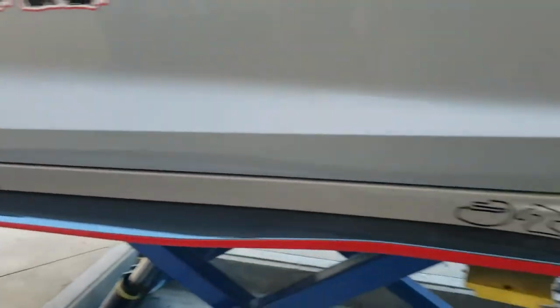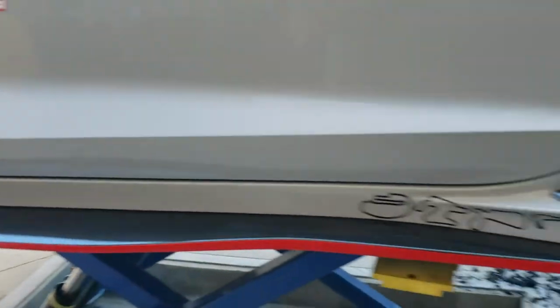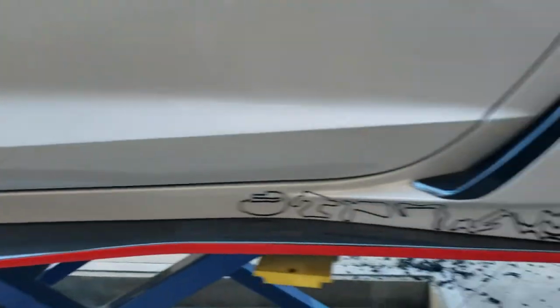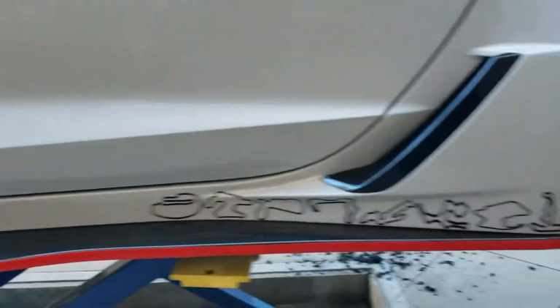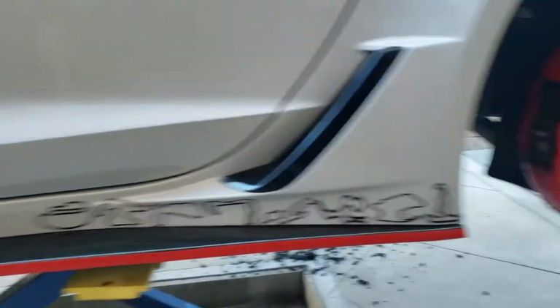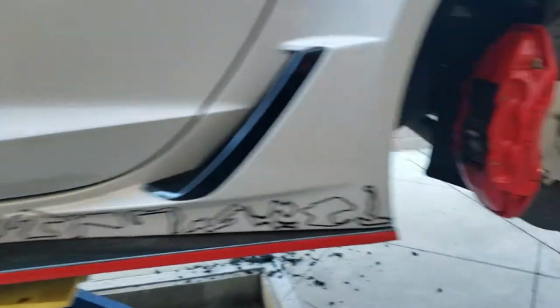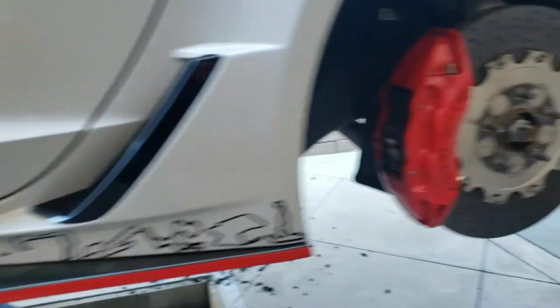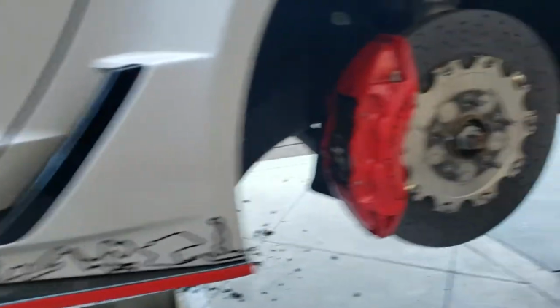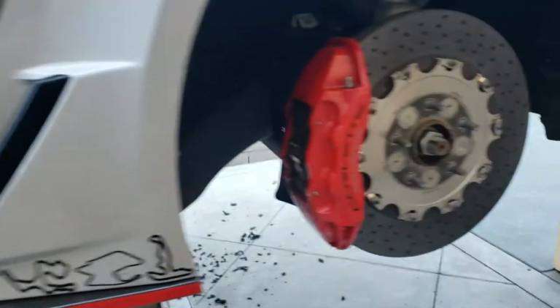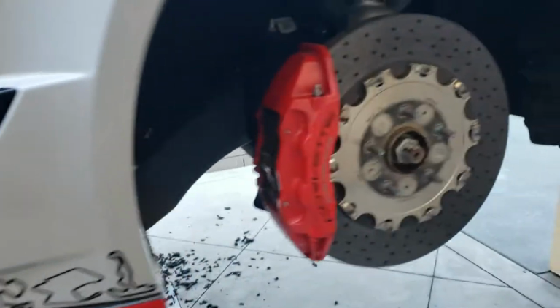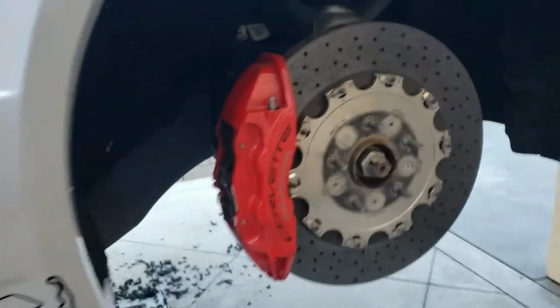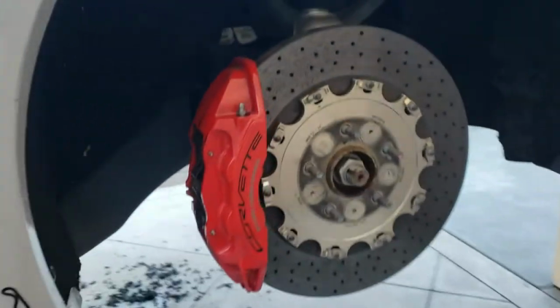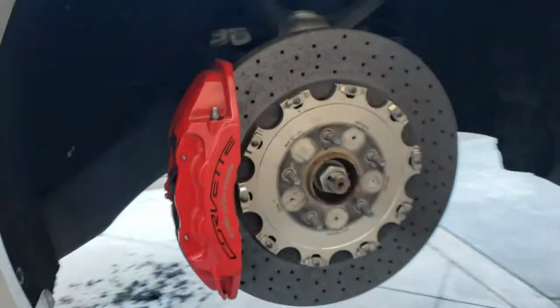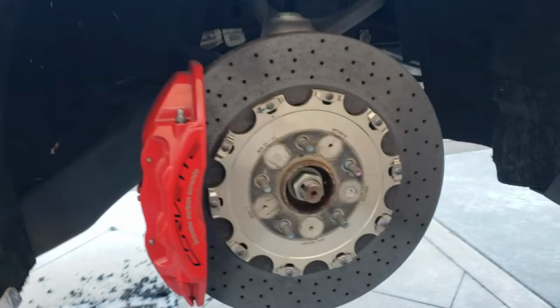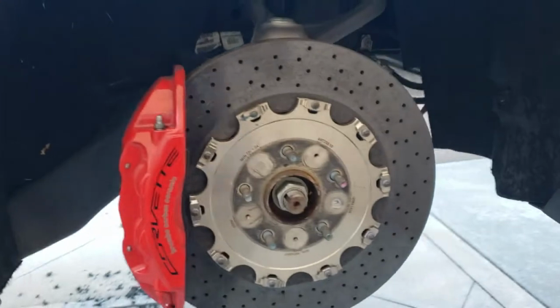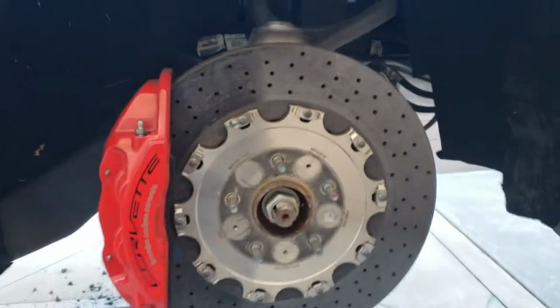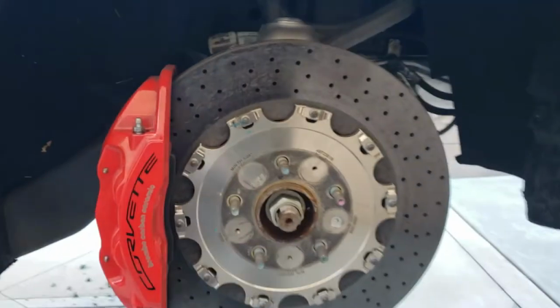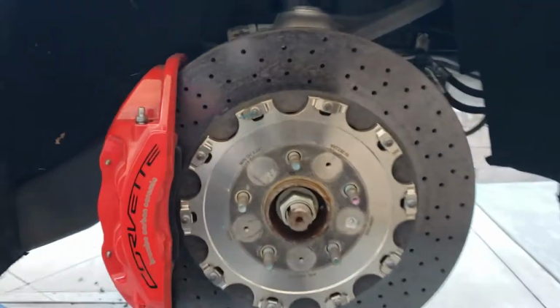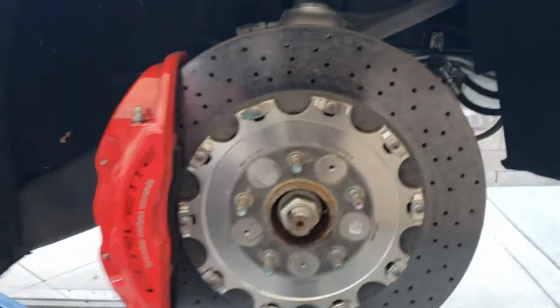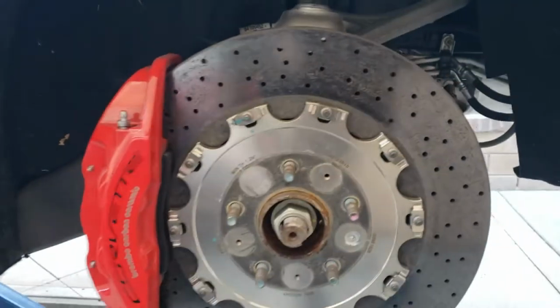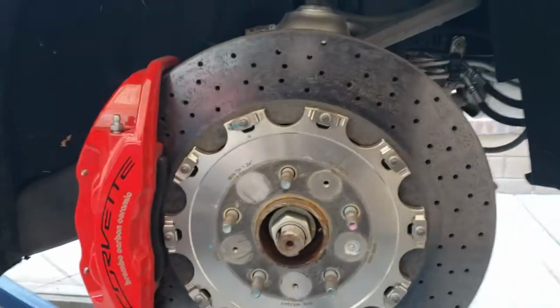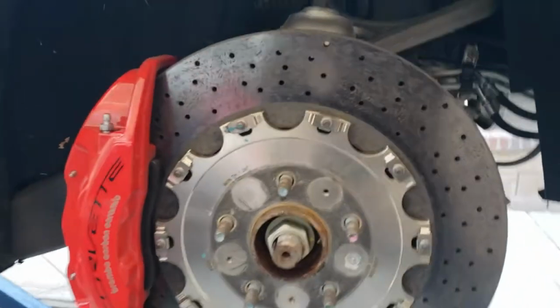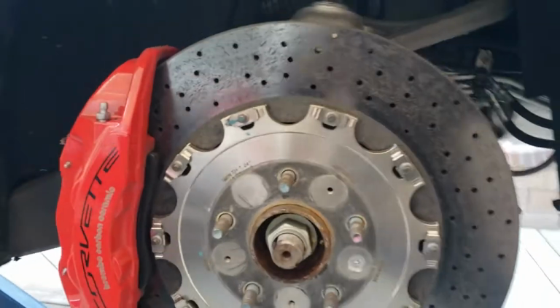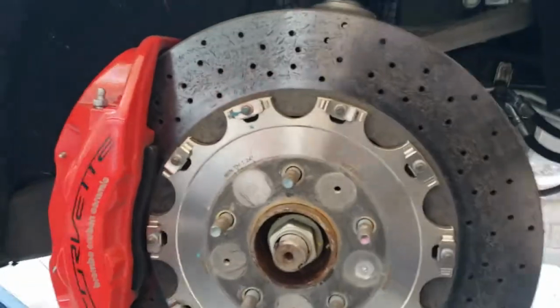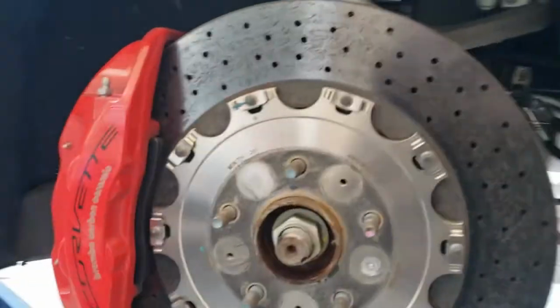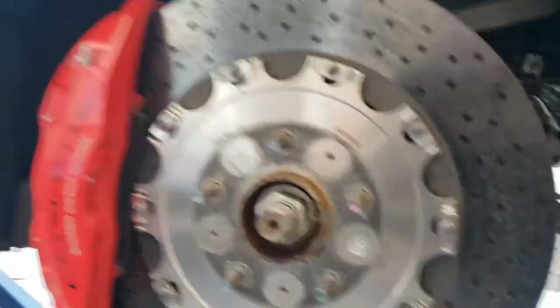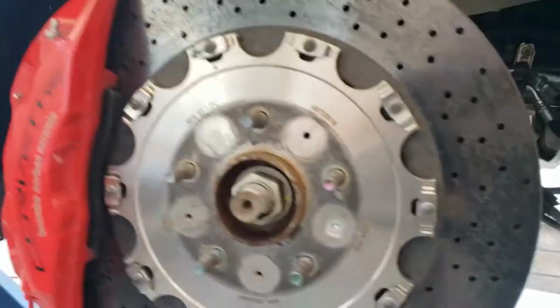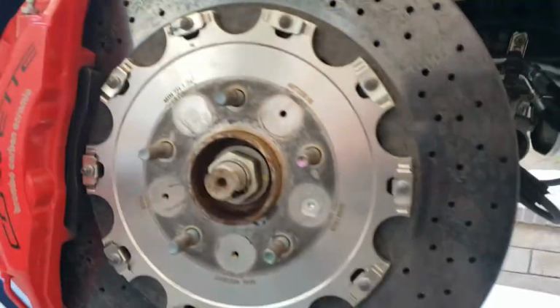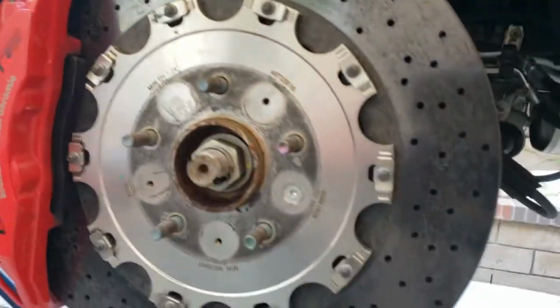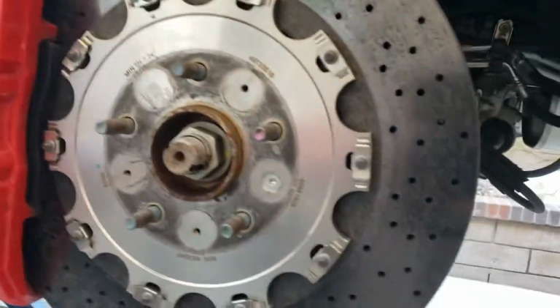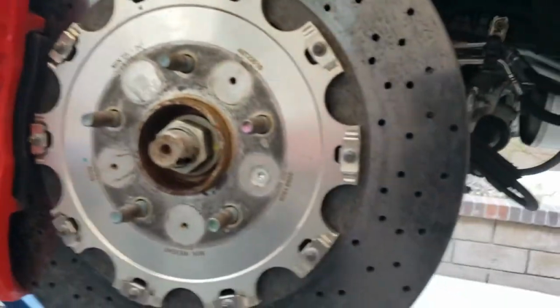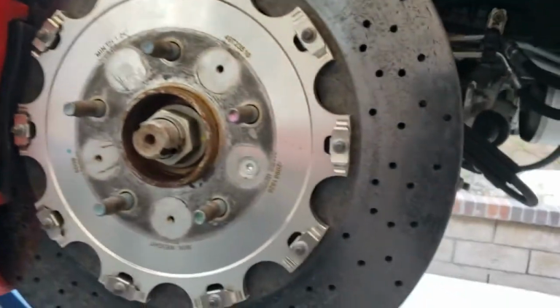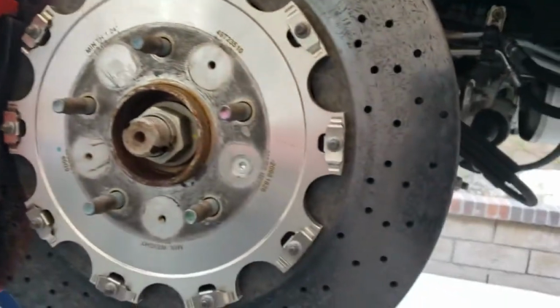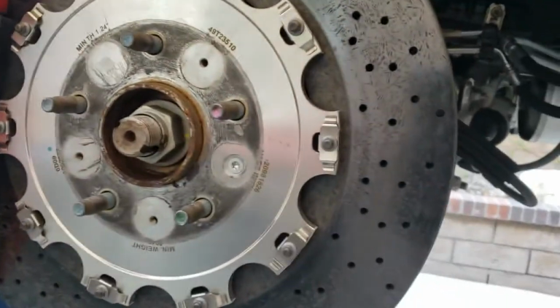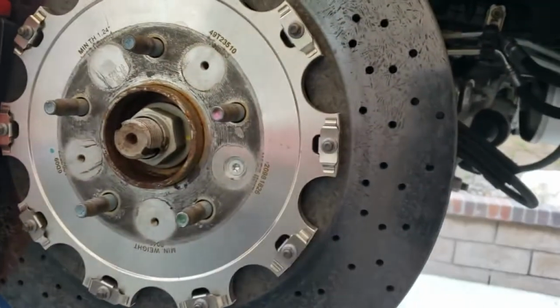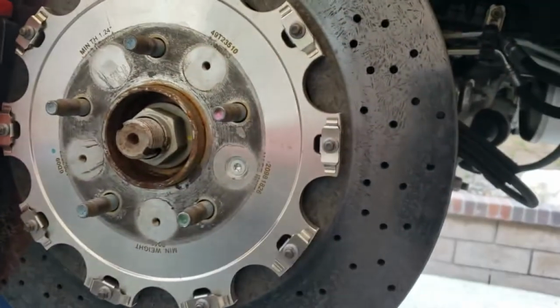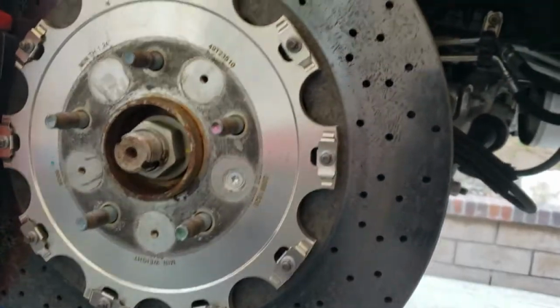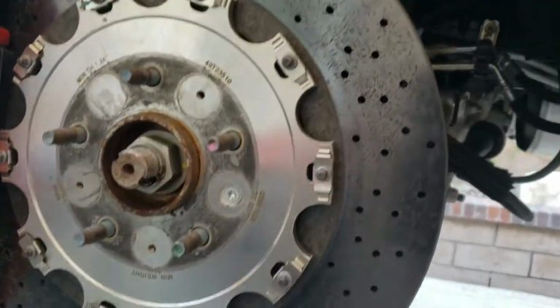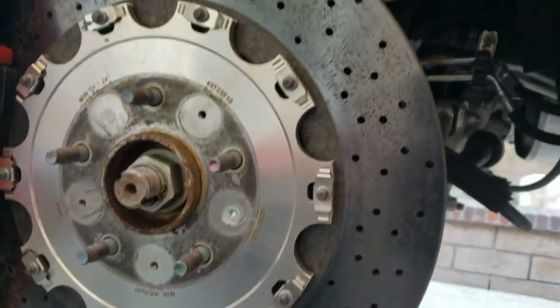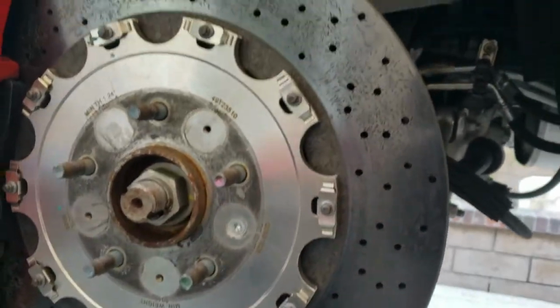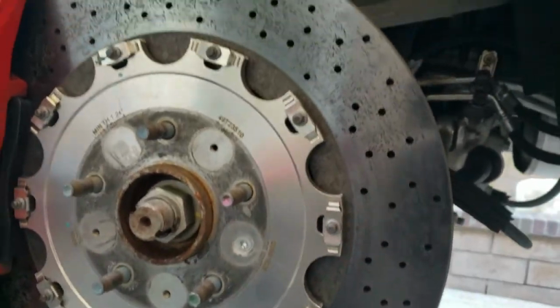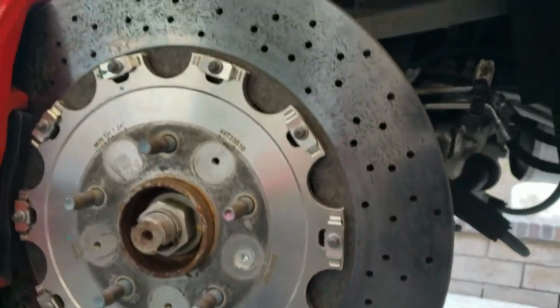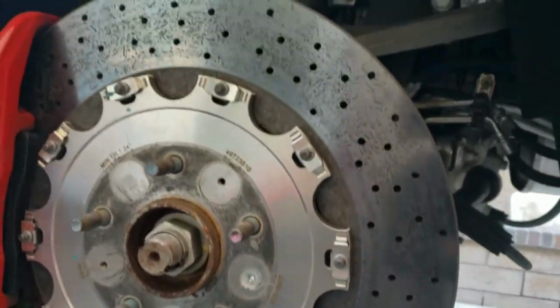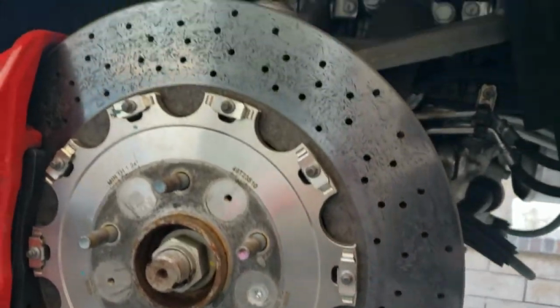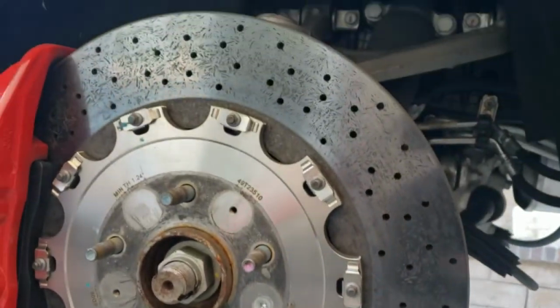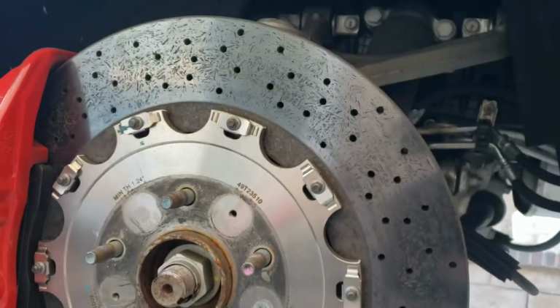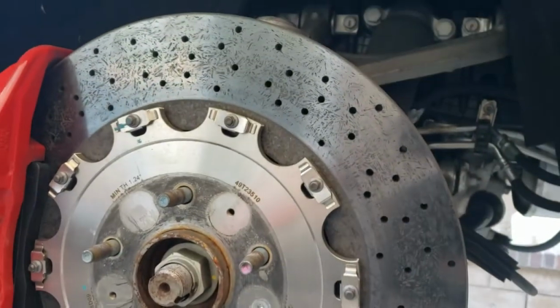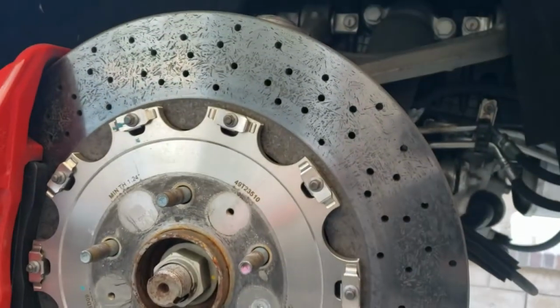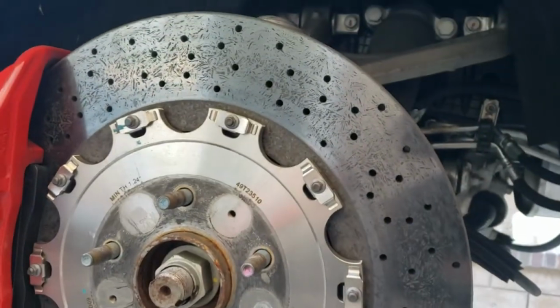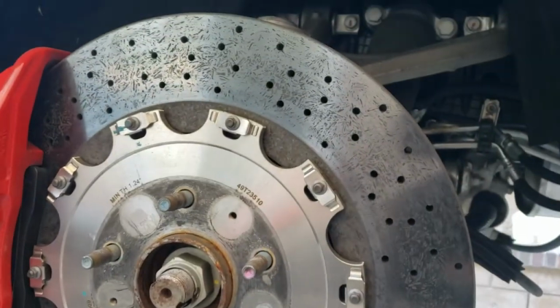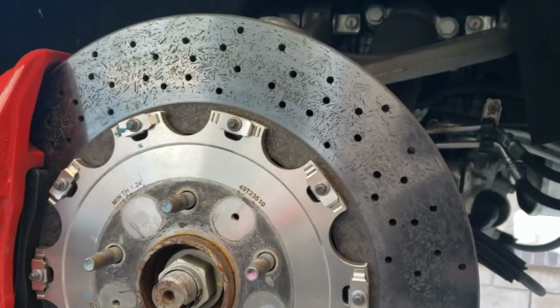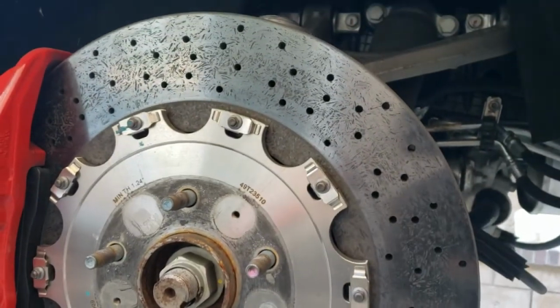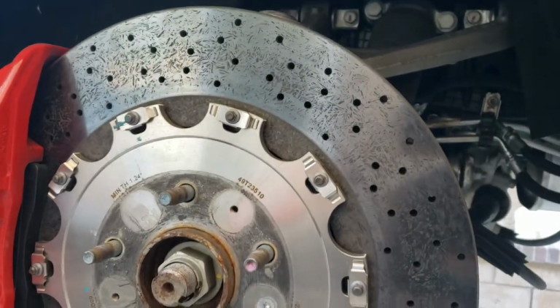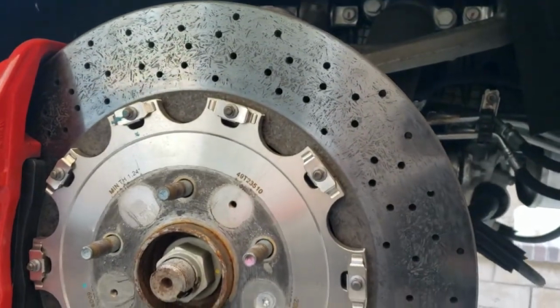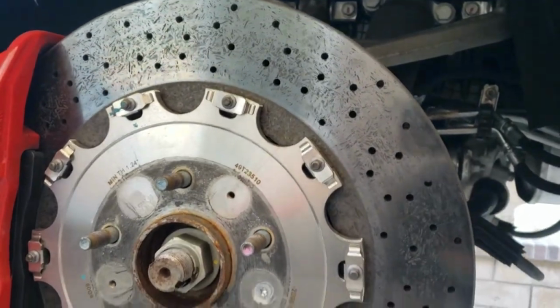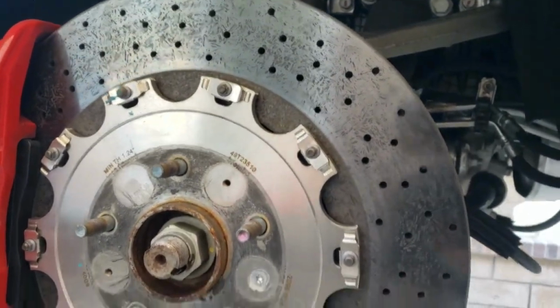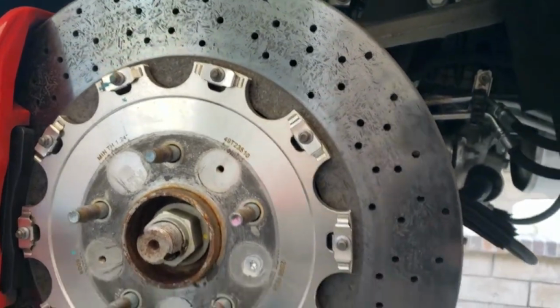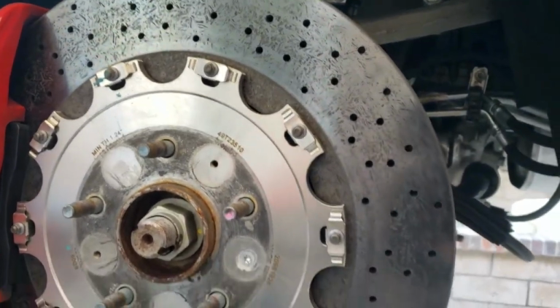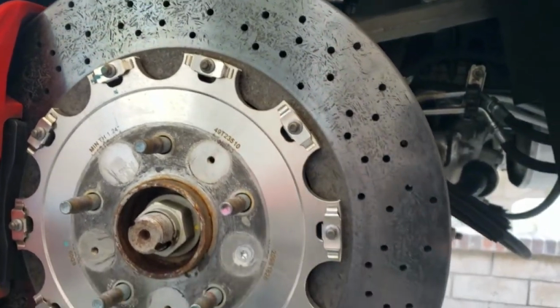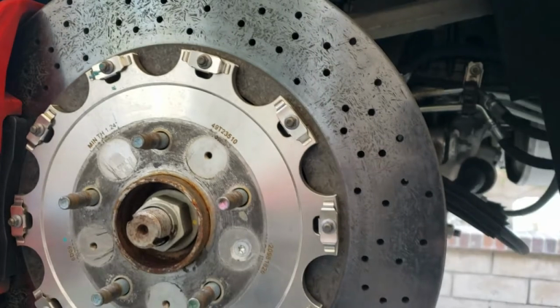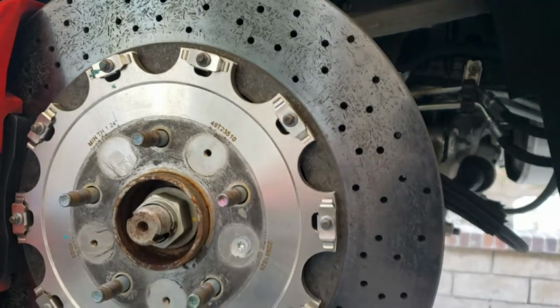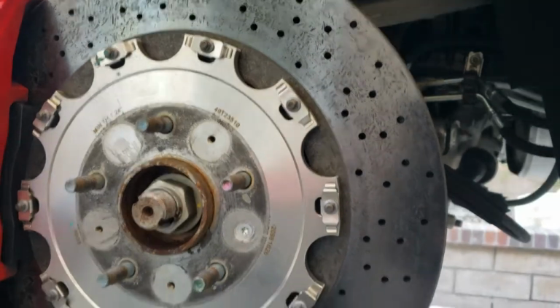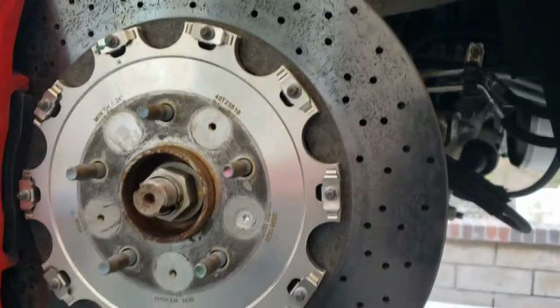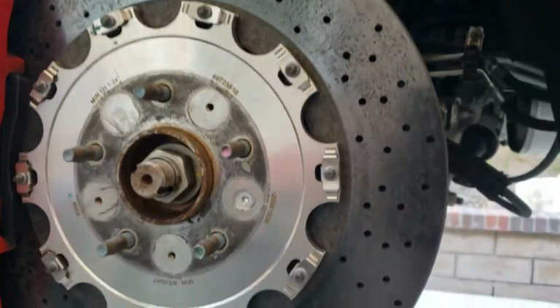Here's the back — it has twice as many track days as the front, so I've already replaced those once.